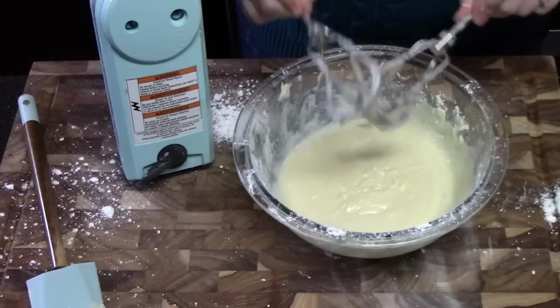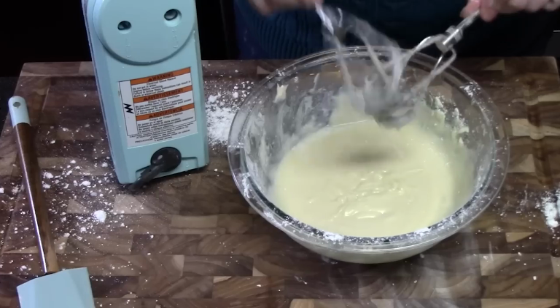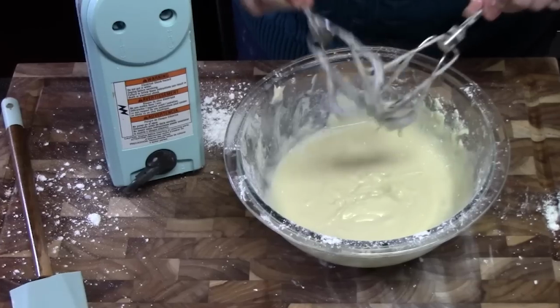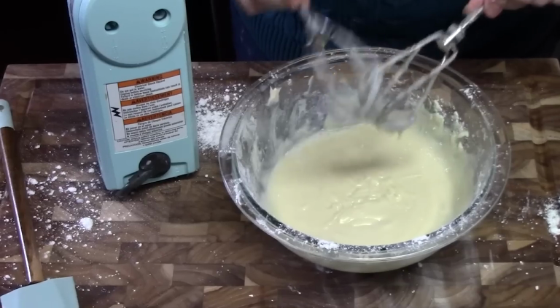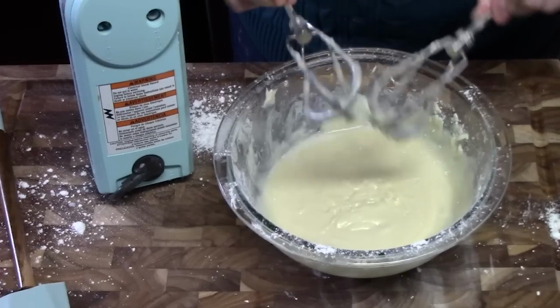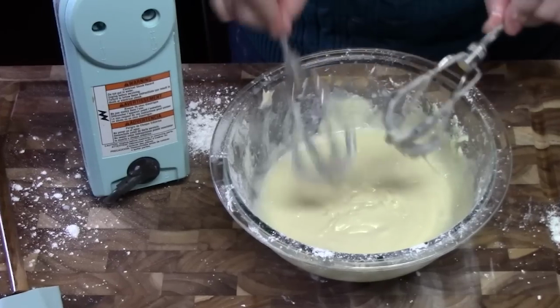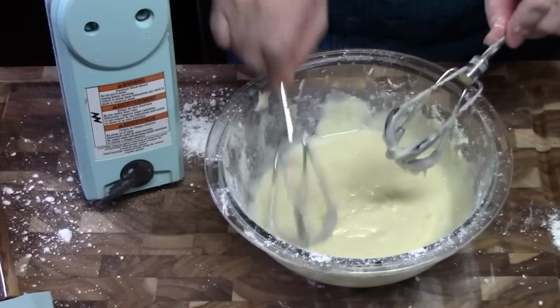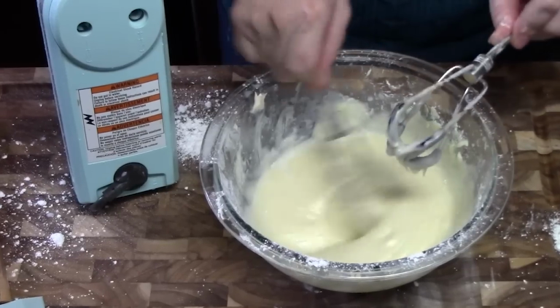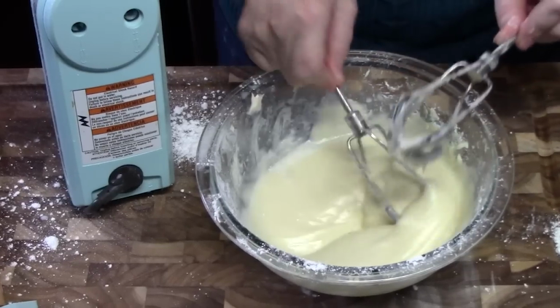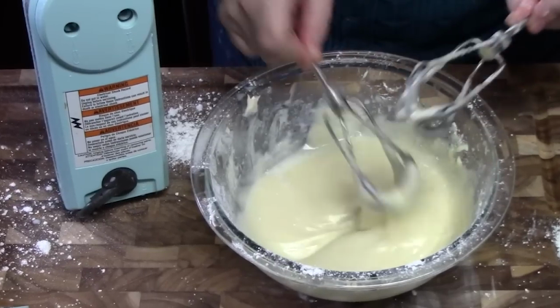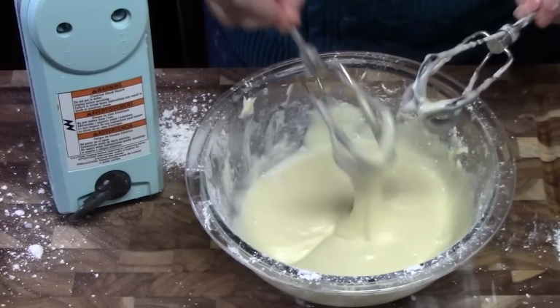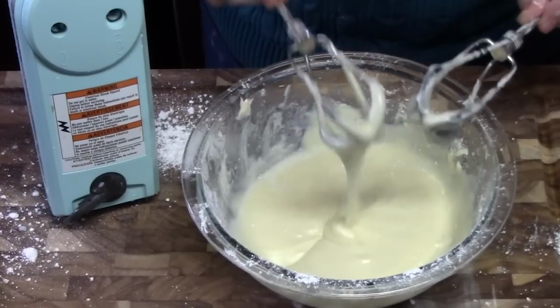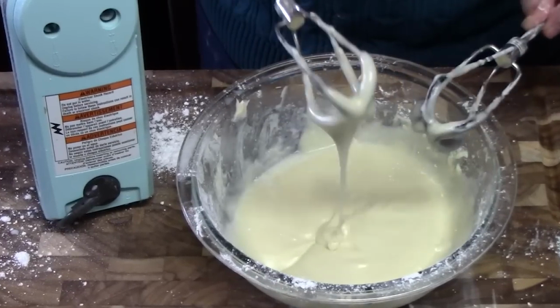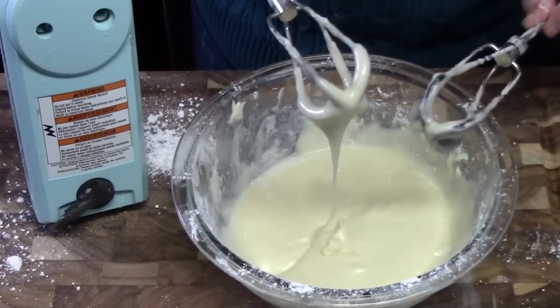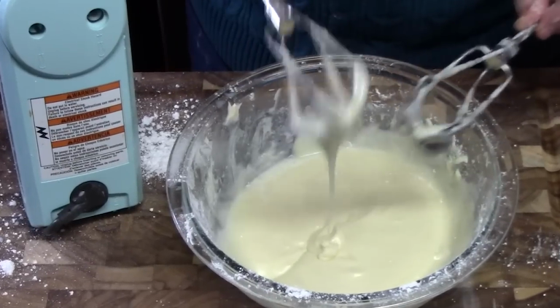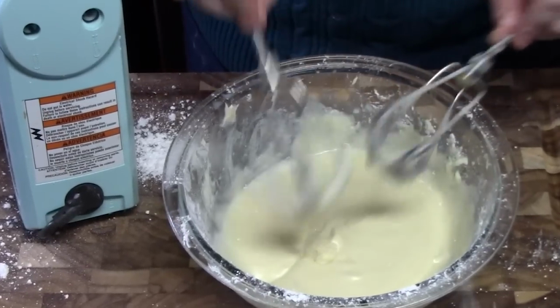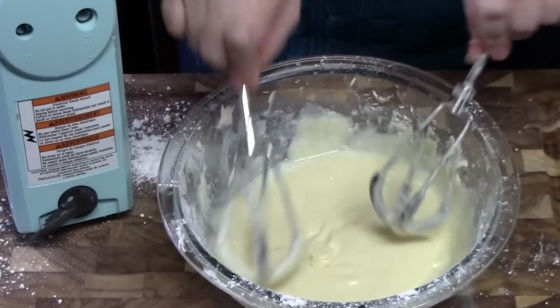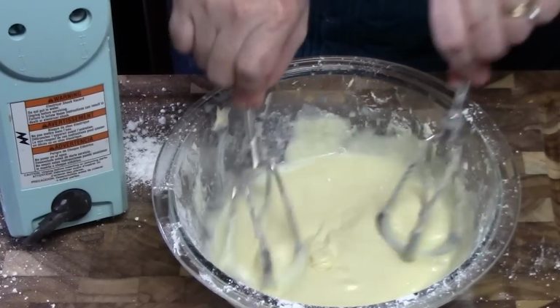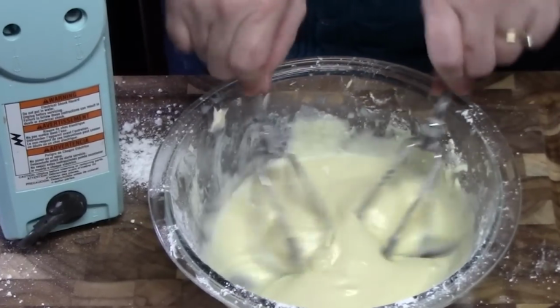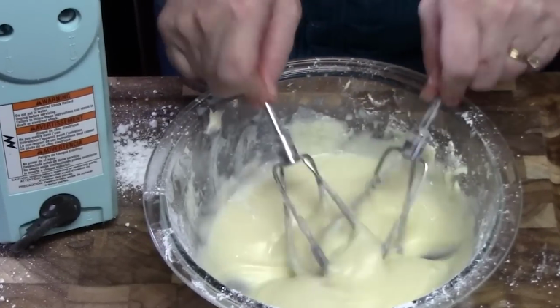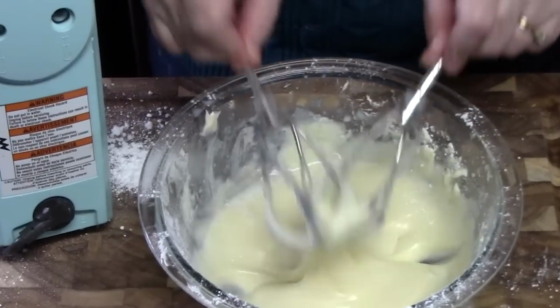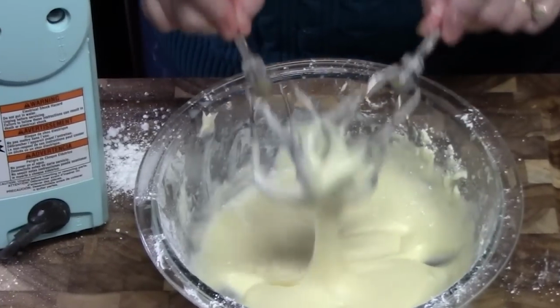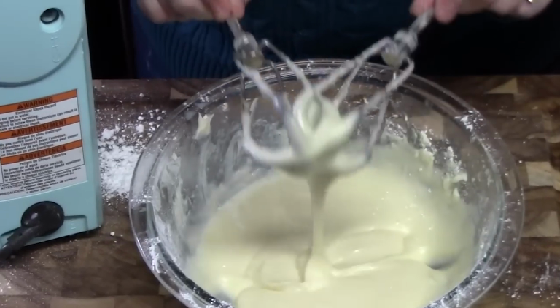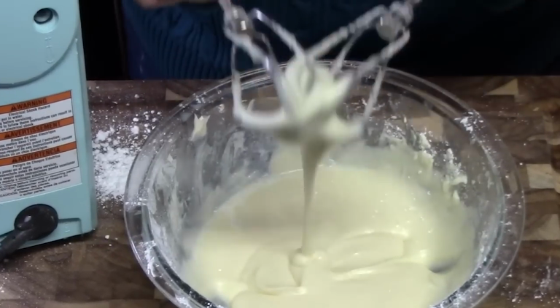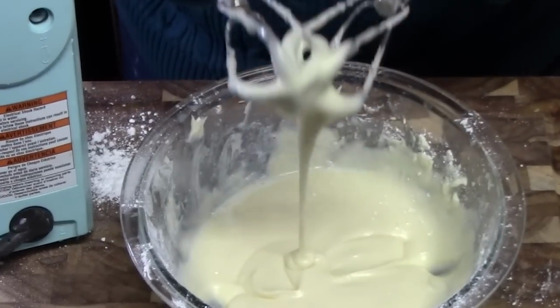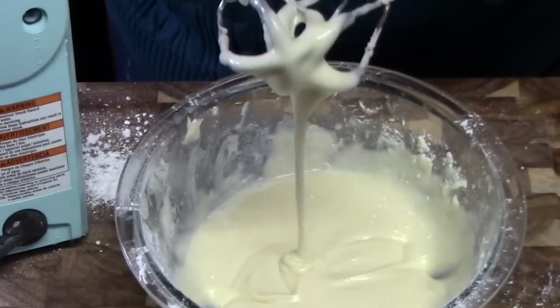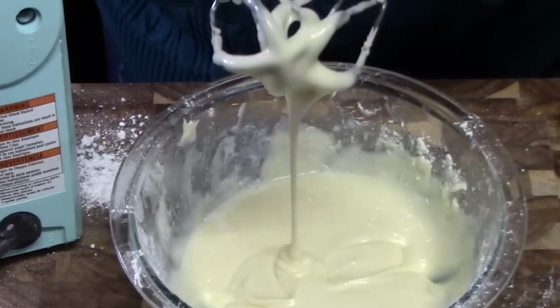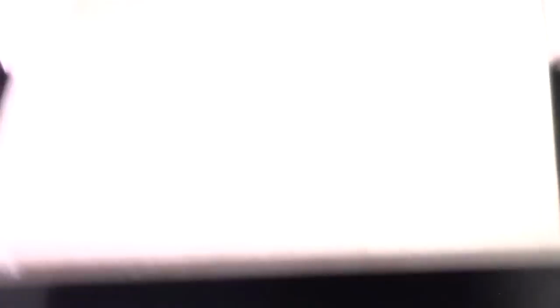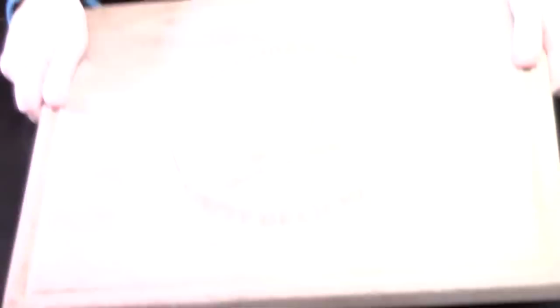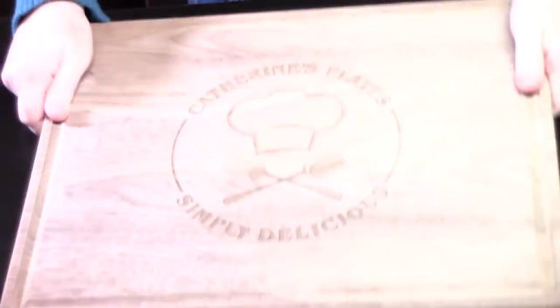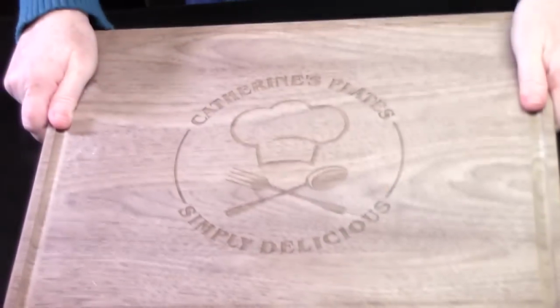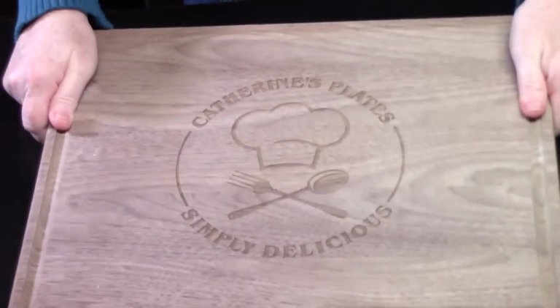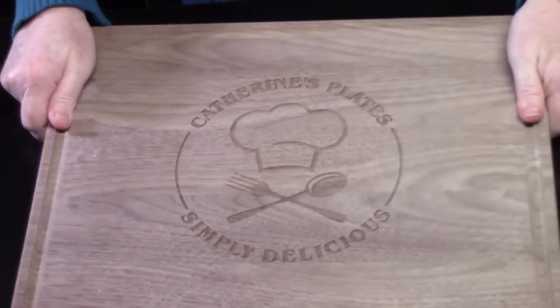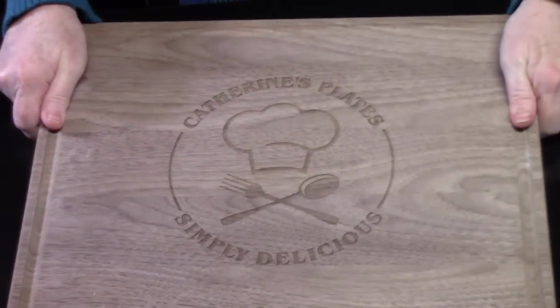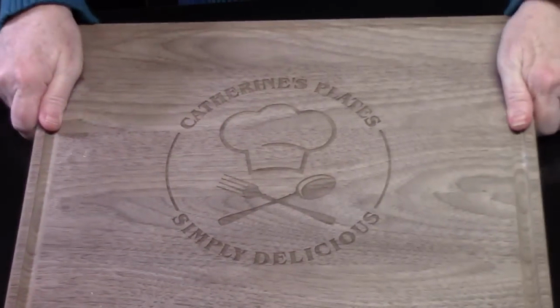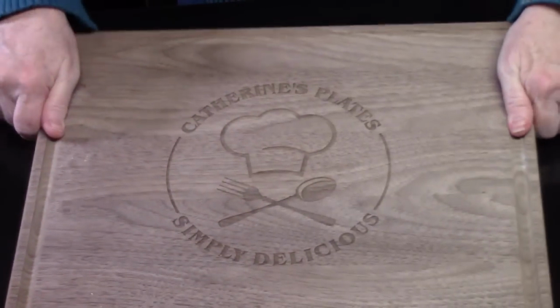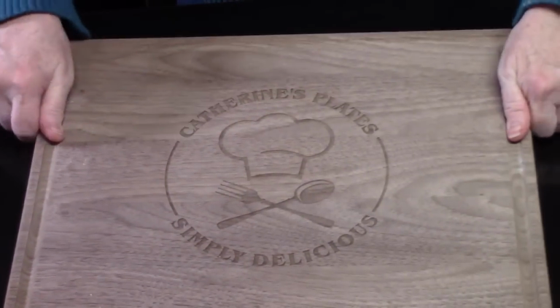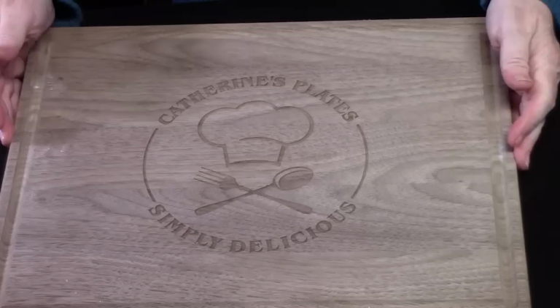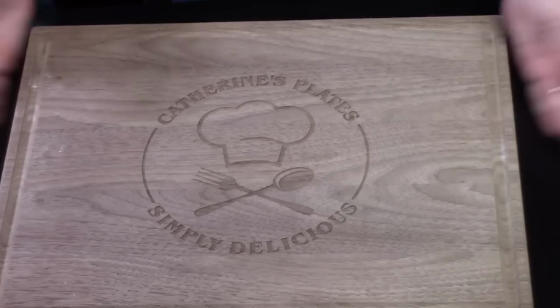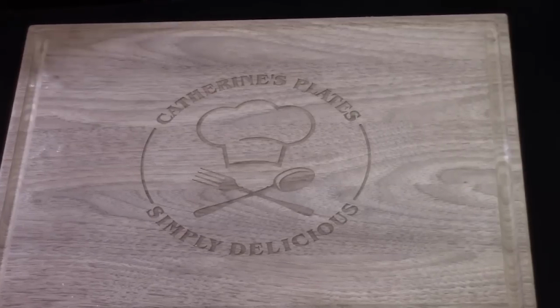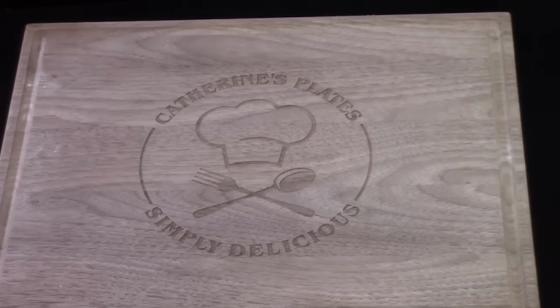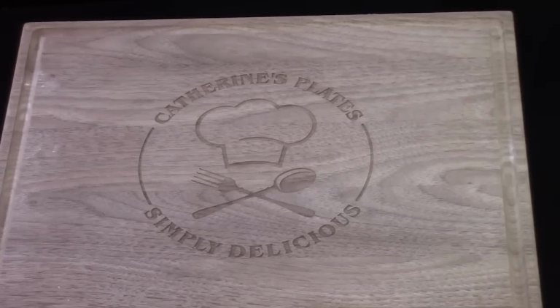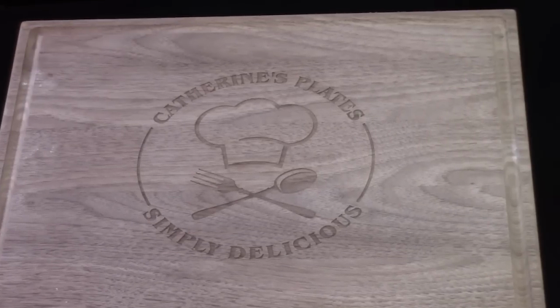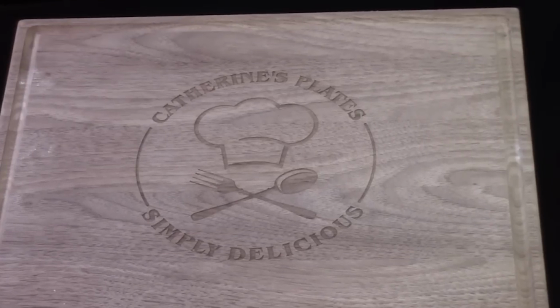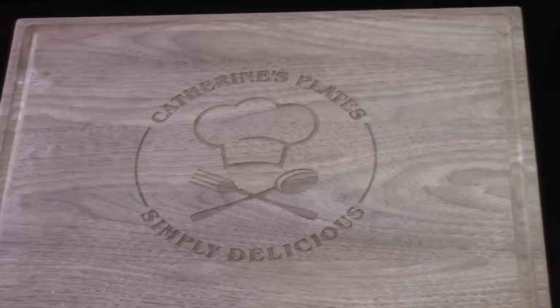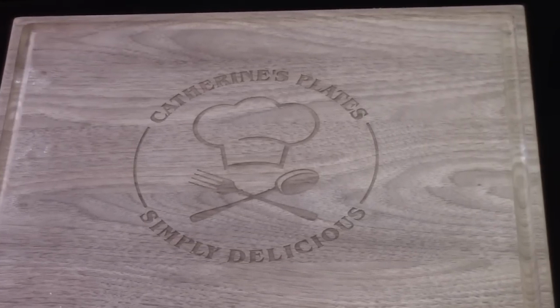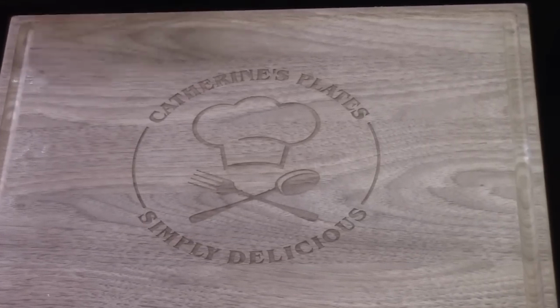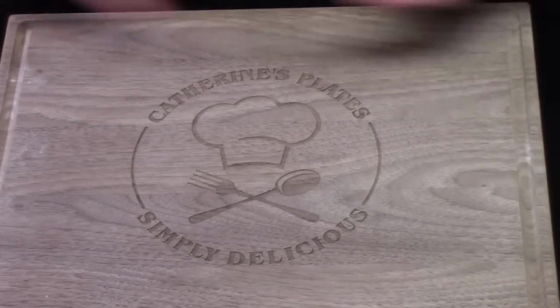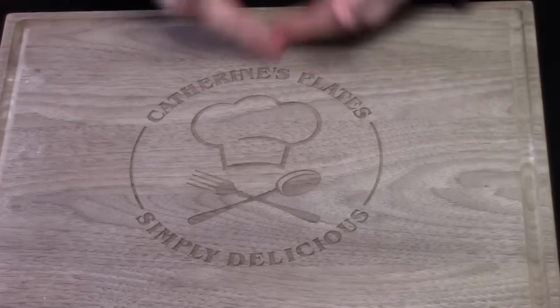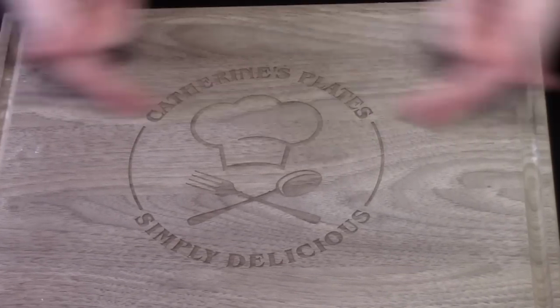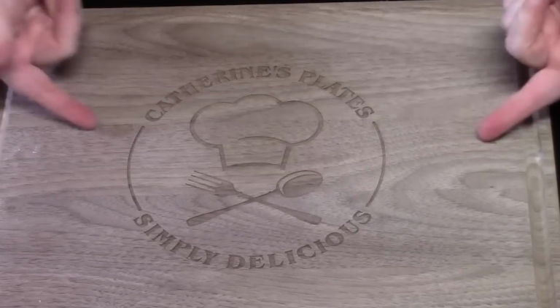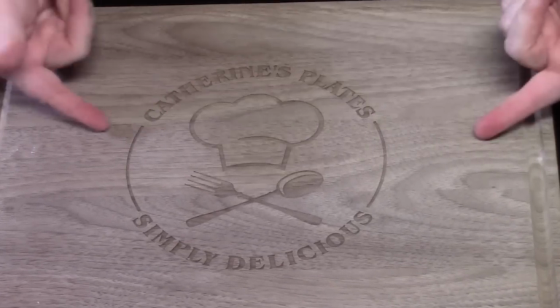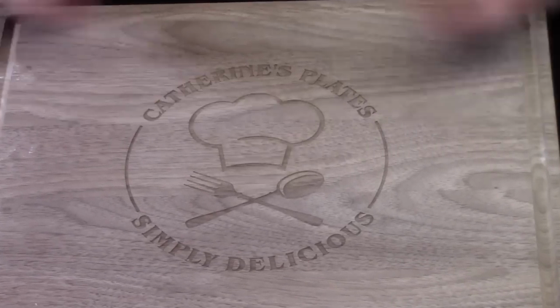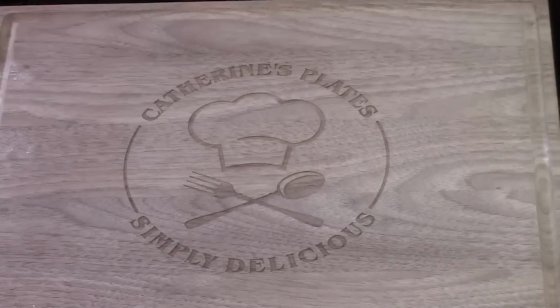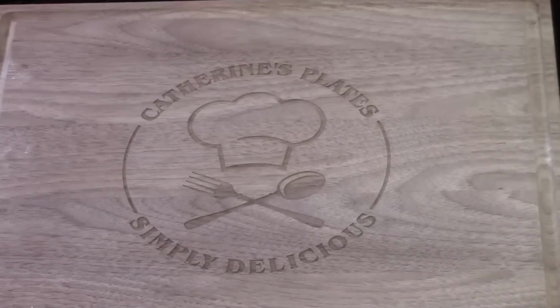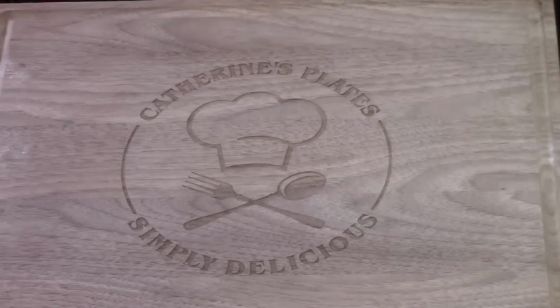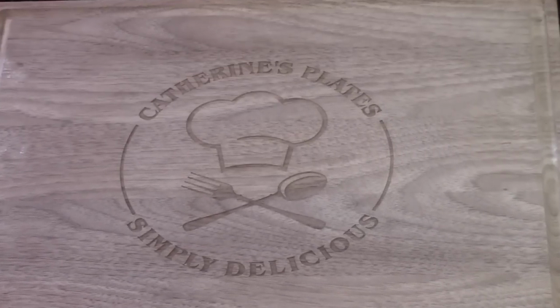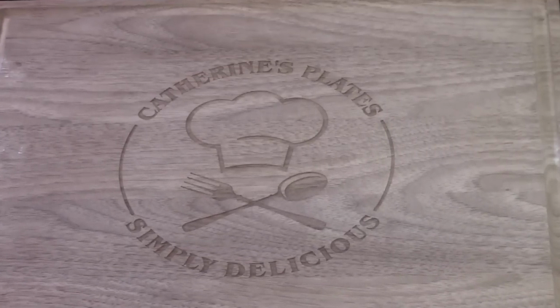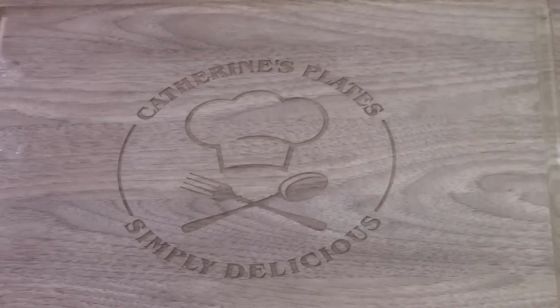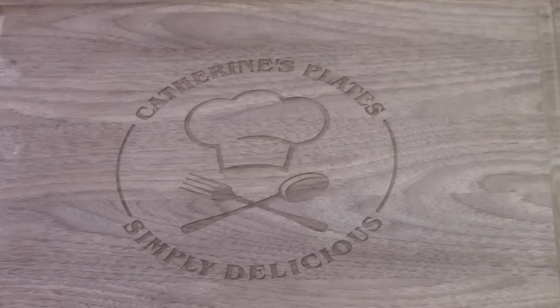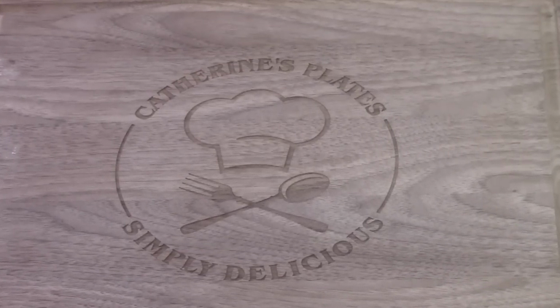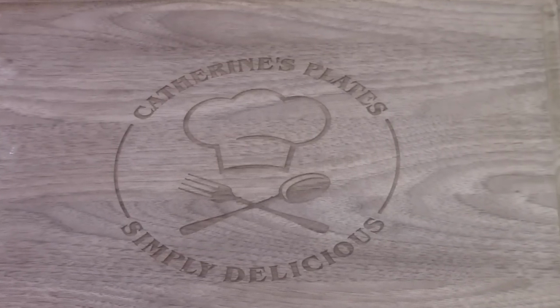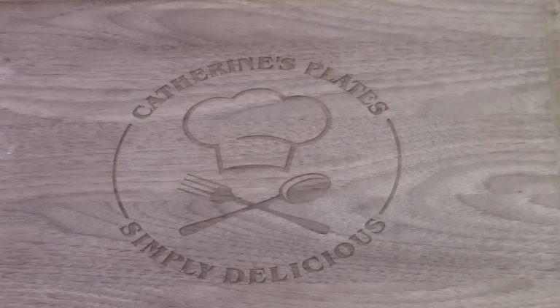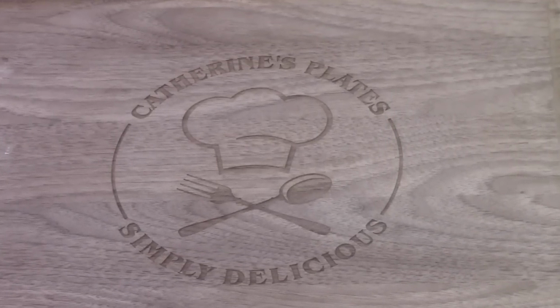That's perfect — I love that drizzle. That is simply delicious.